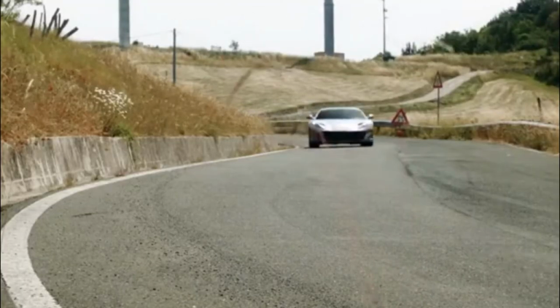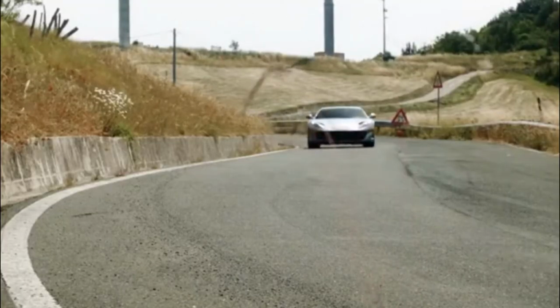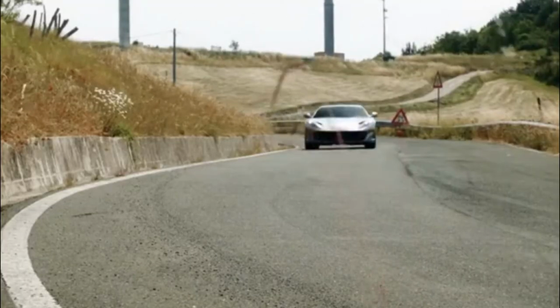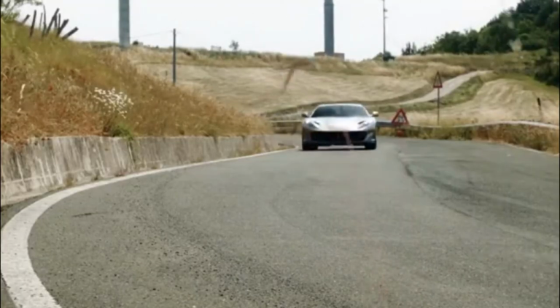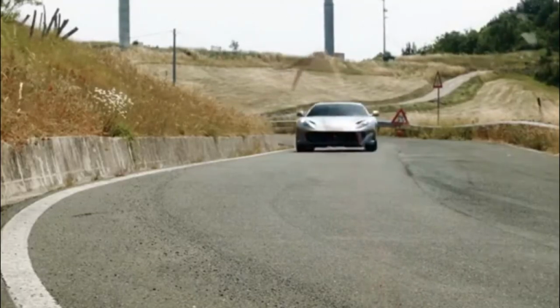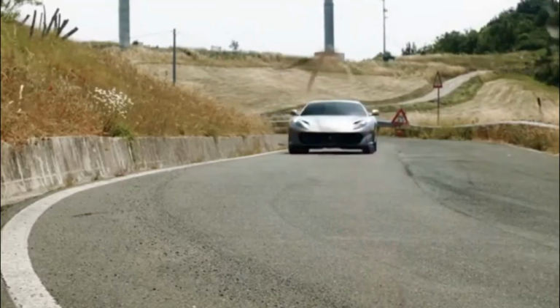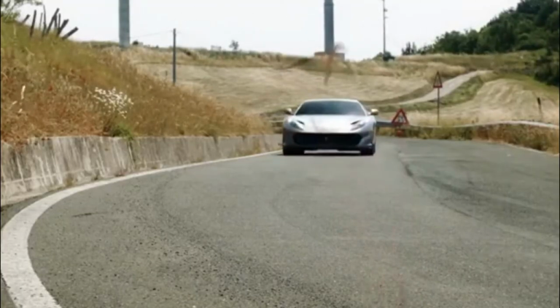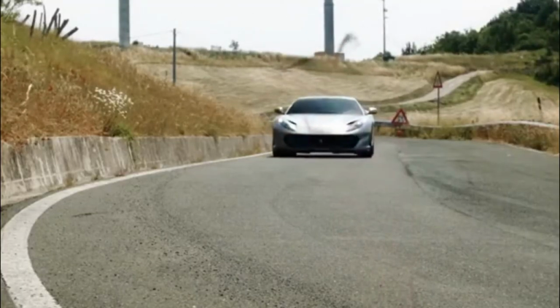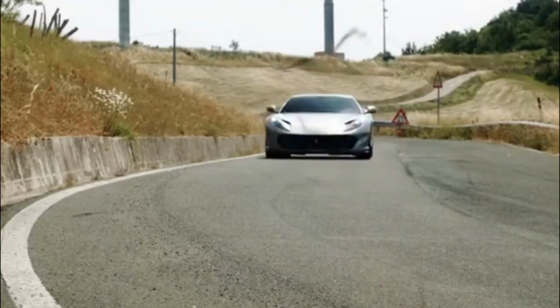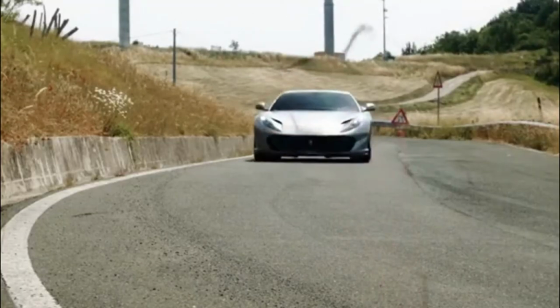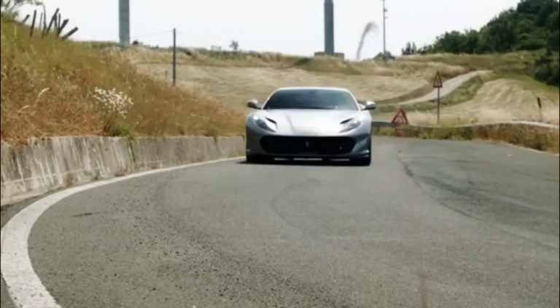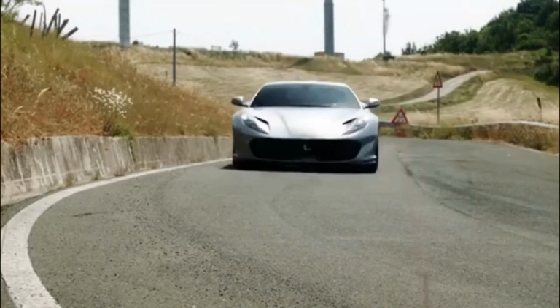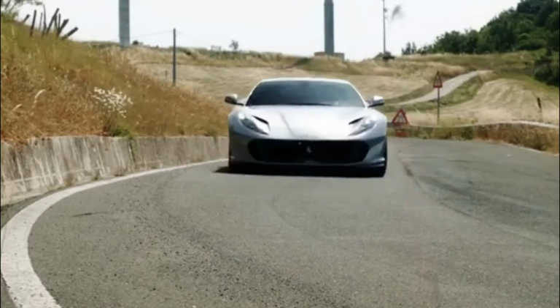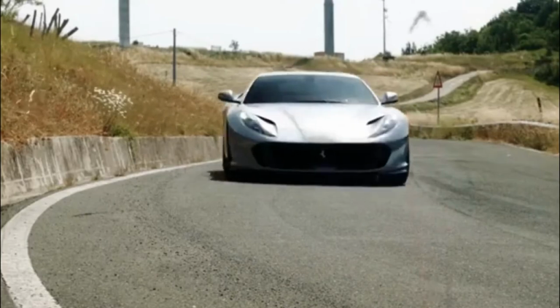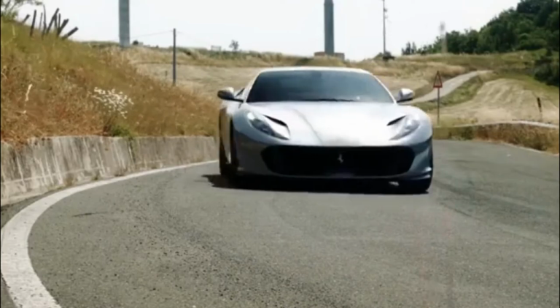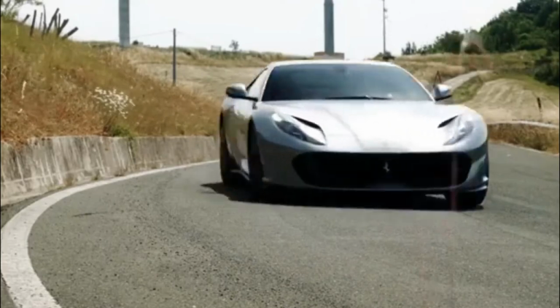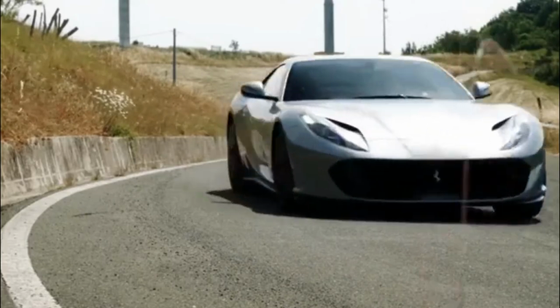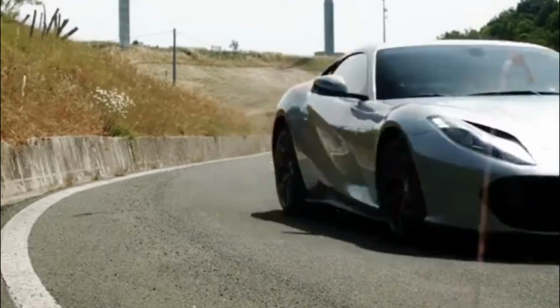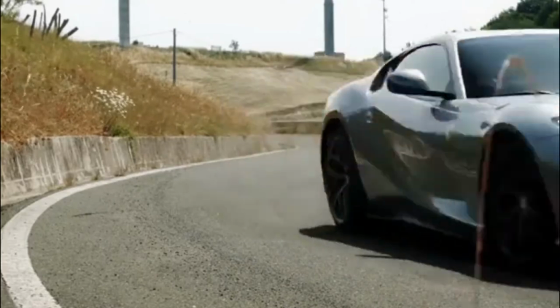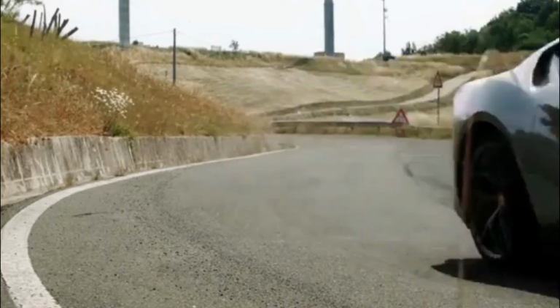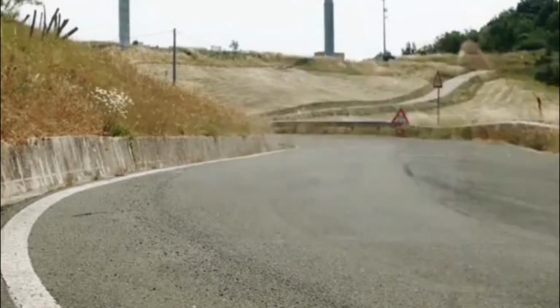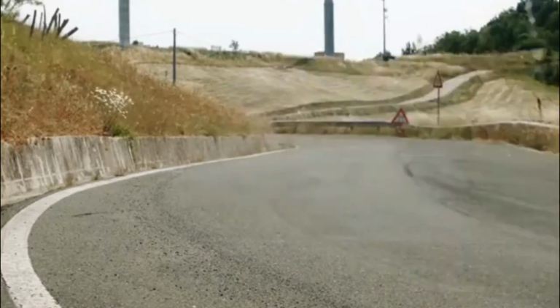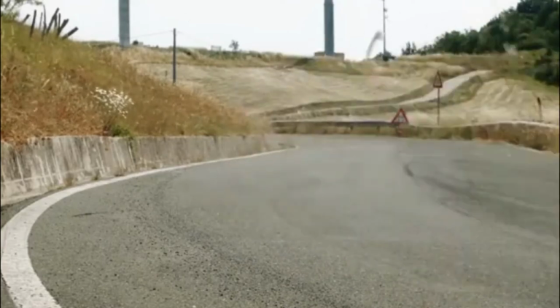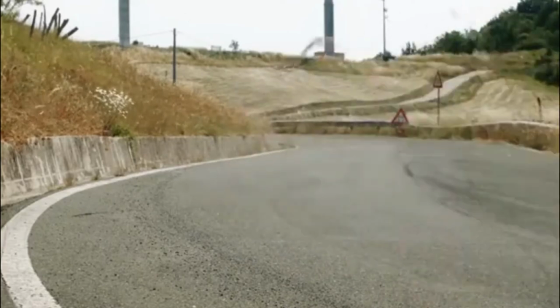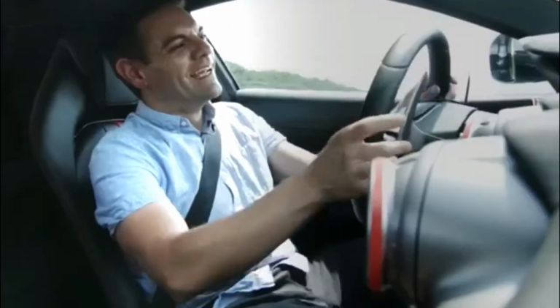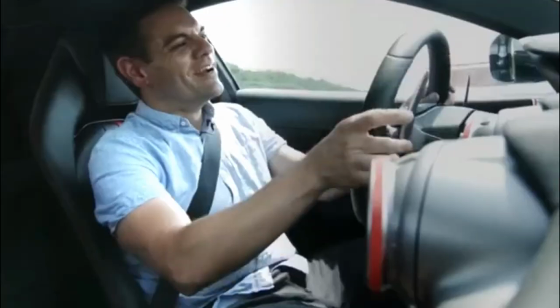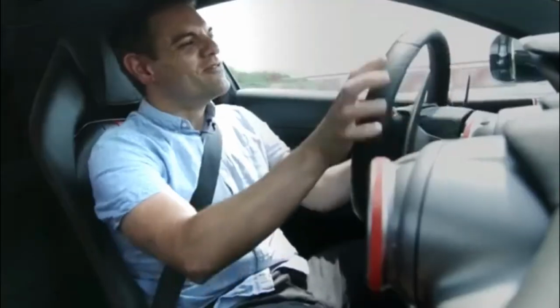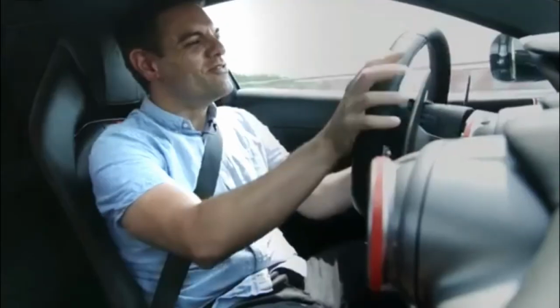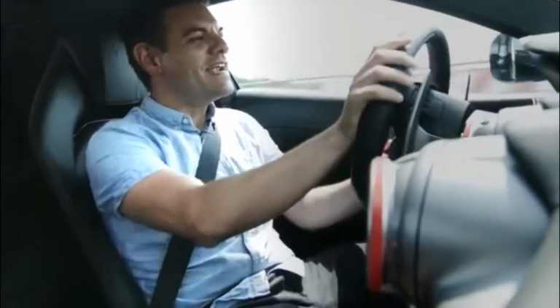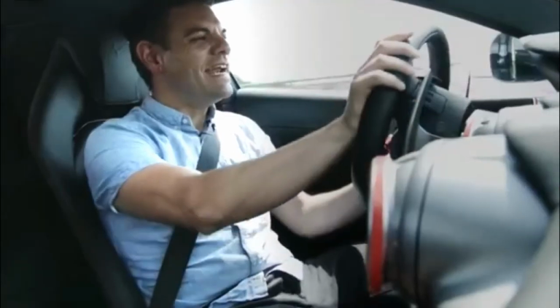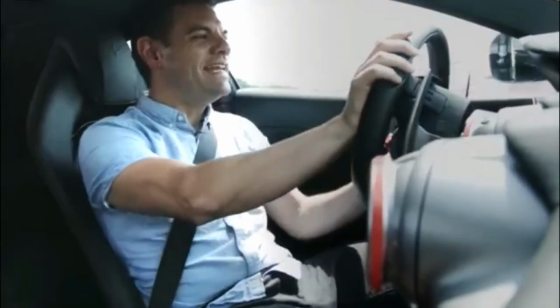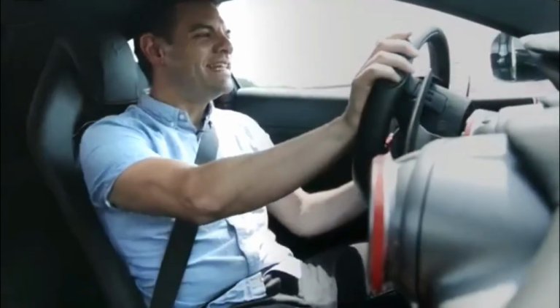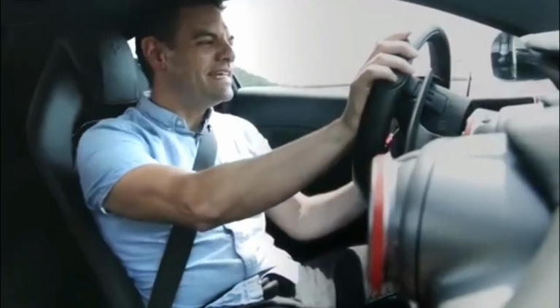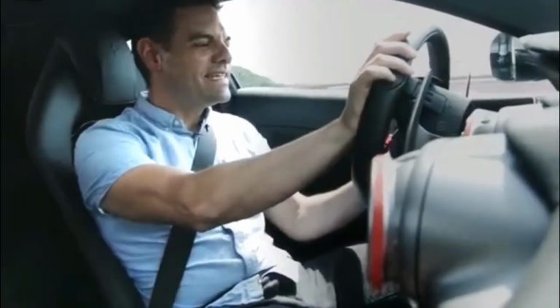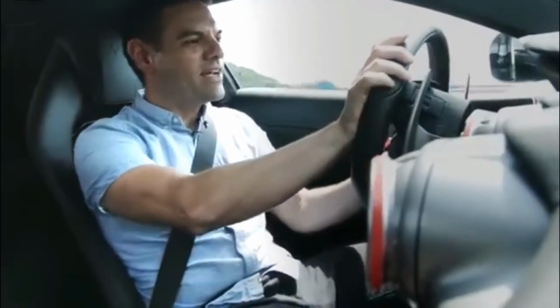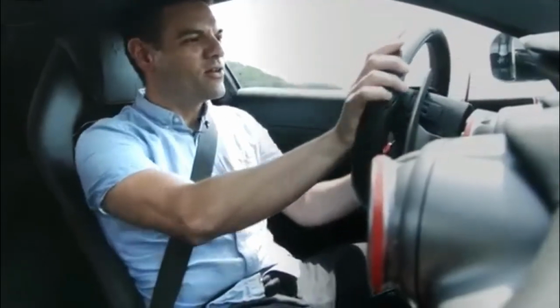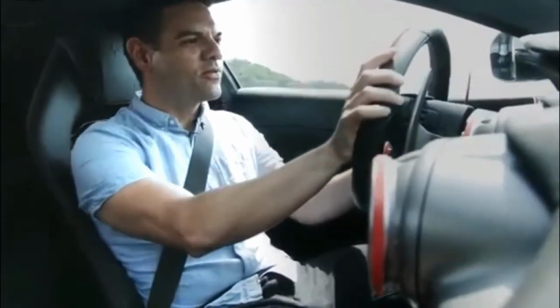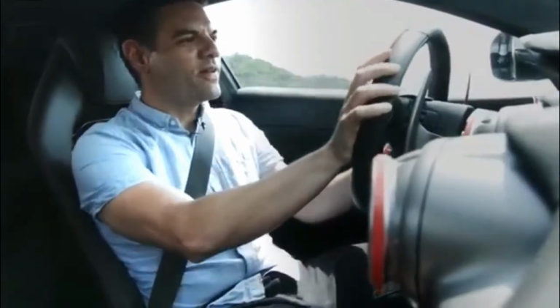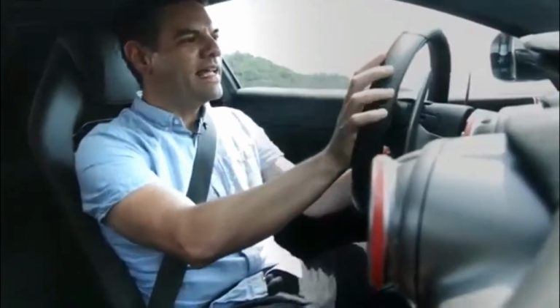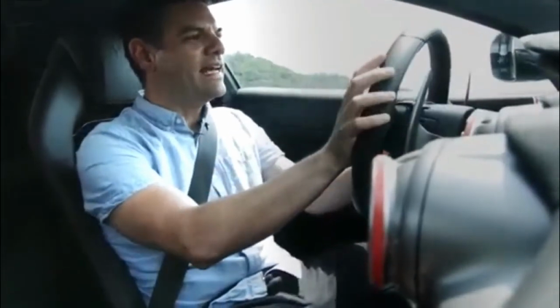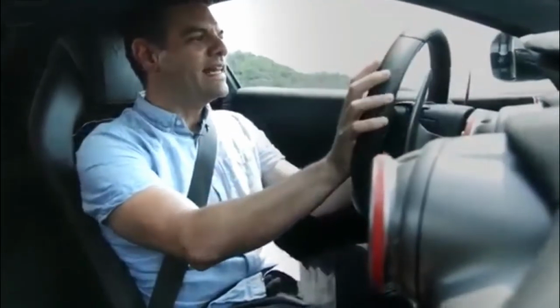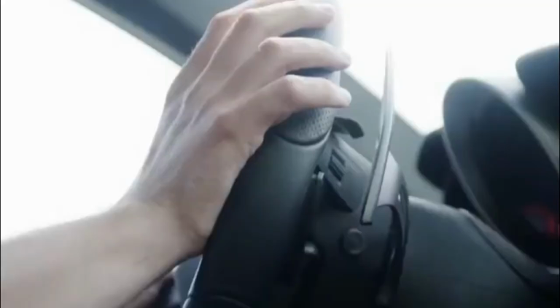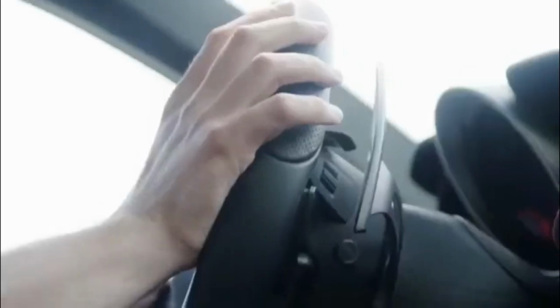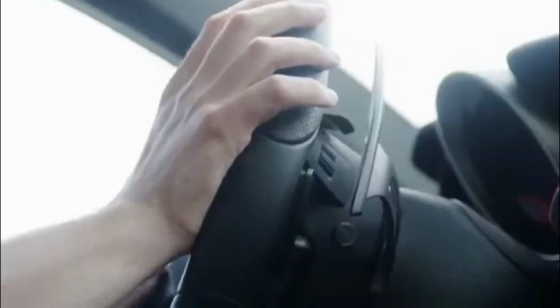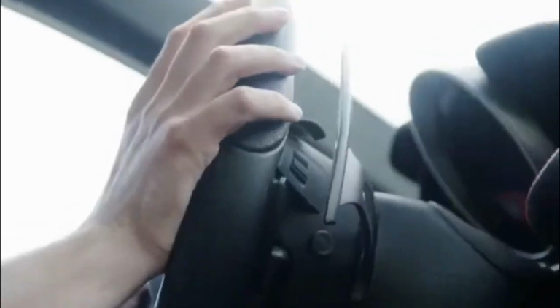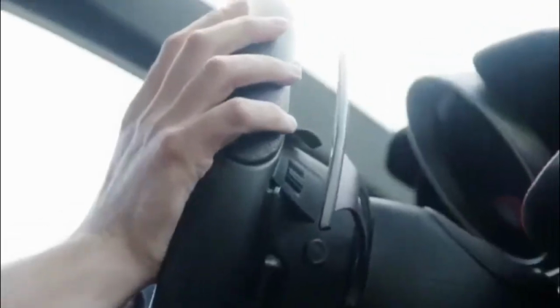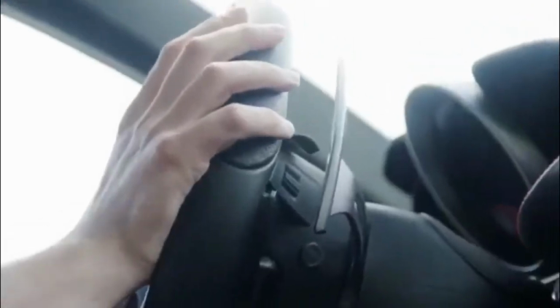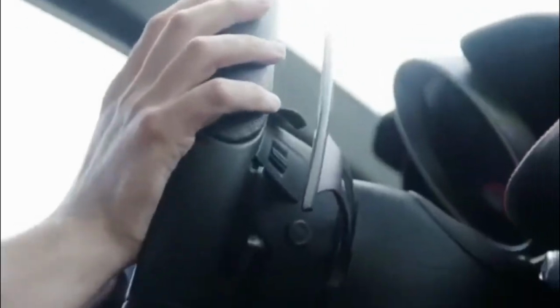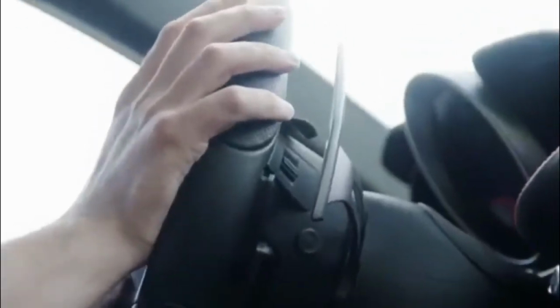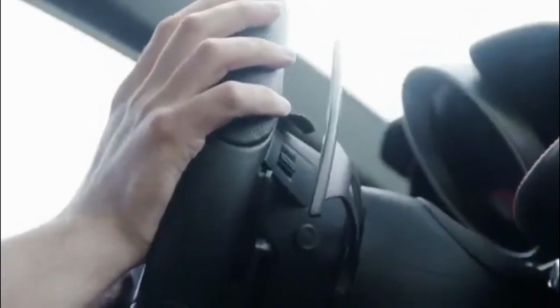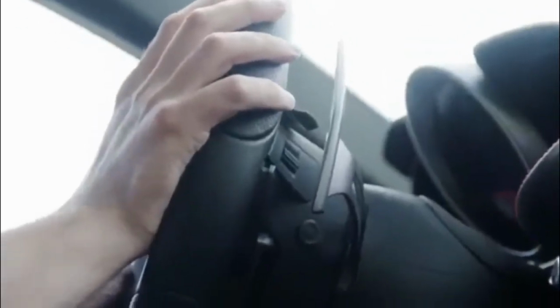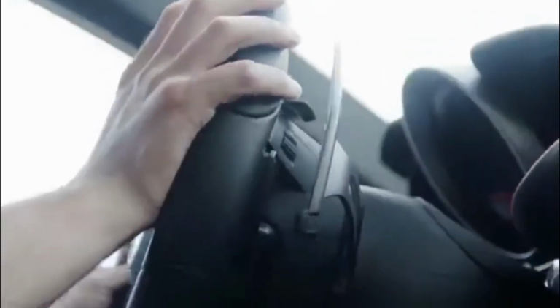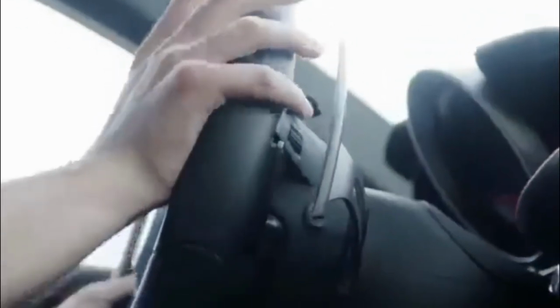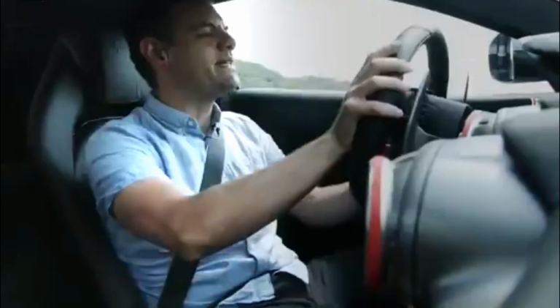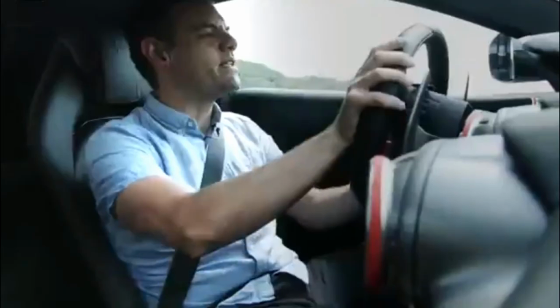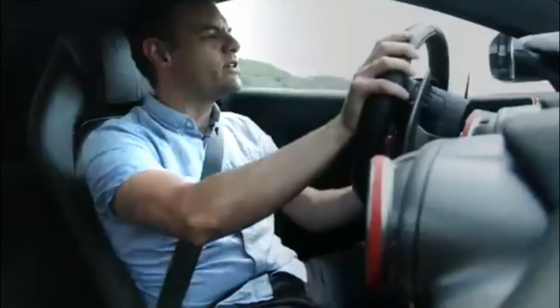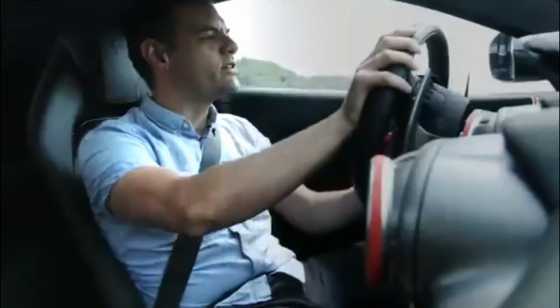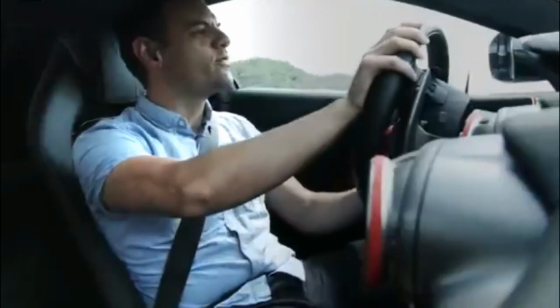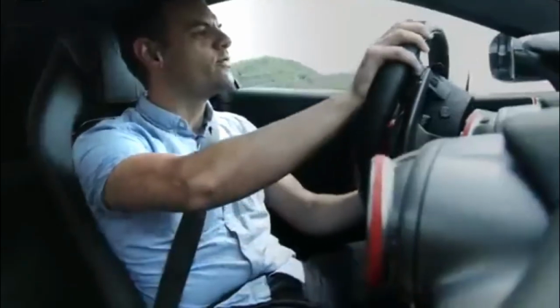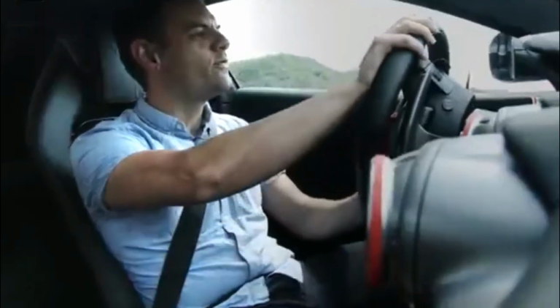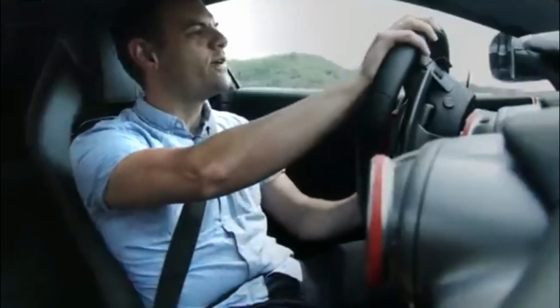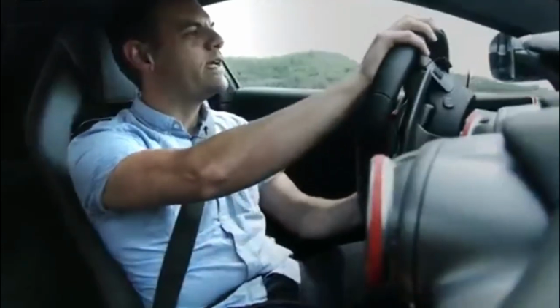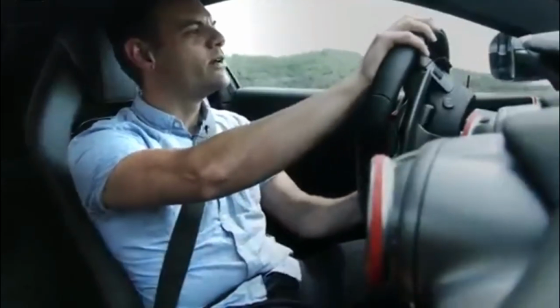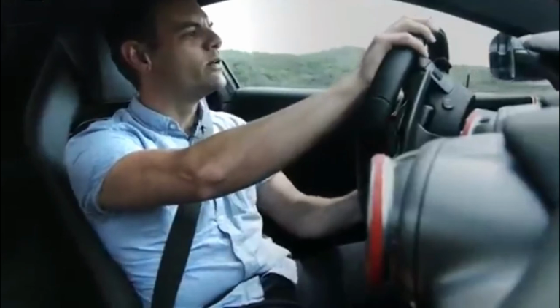The Ferrari 812 Superfast will arrive as a 2018 model, although there's no word yet on exactly when it will go on sale or what it will cost.